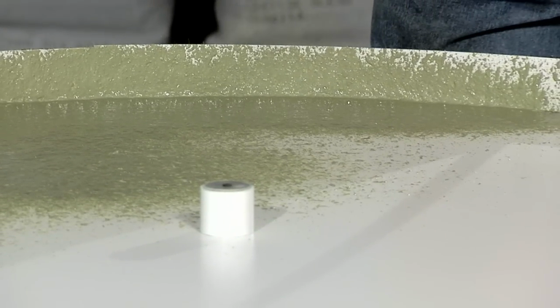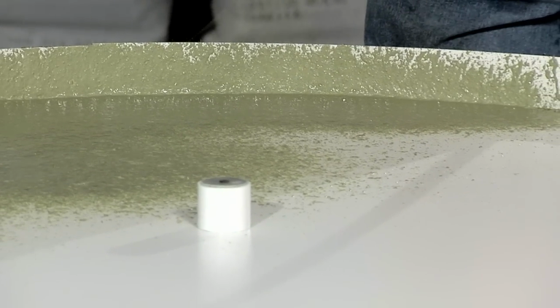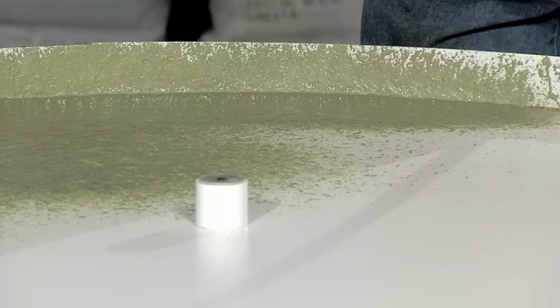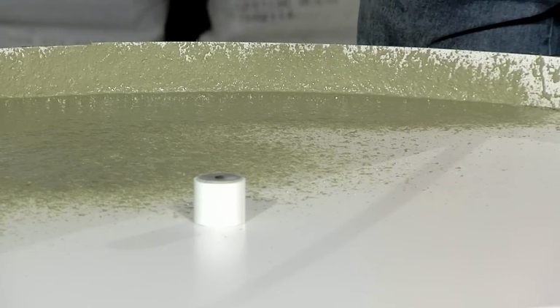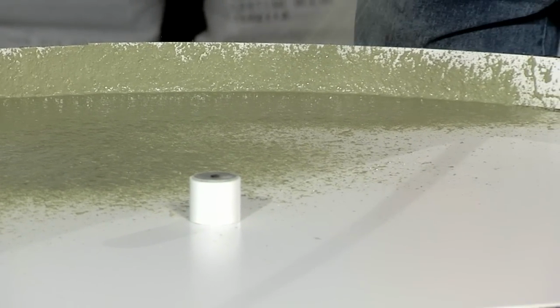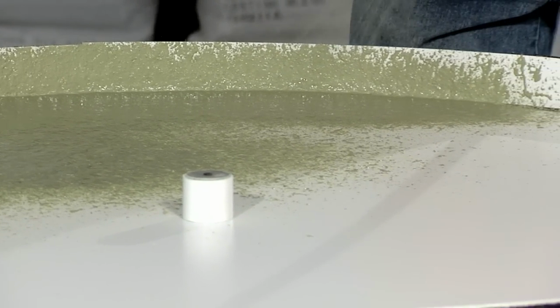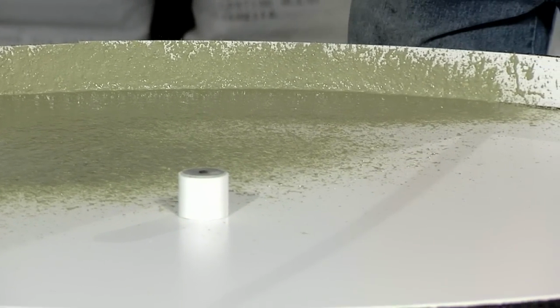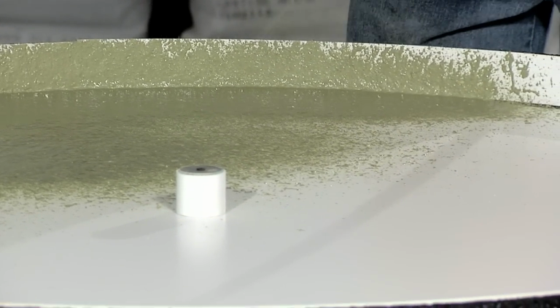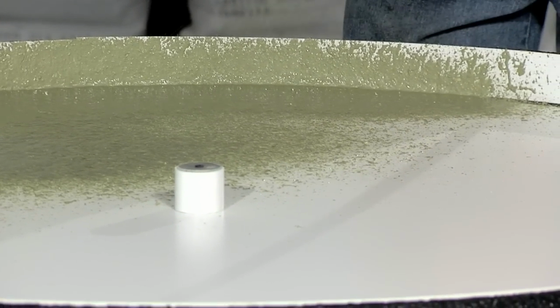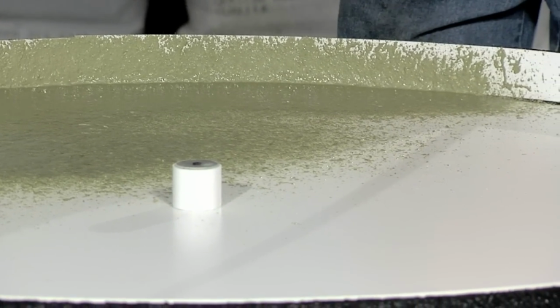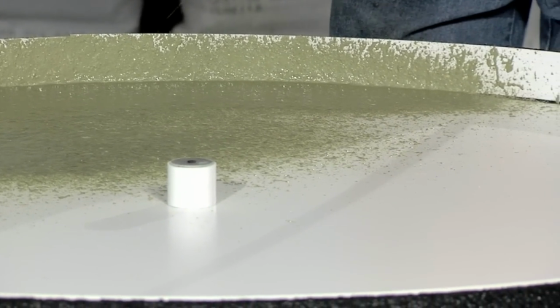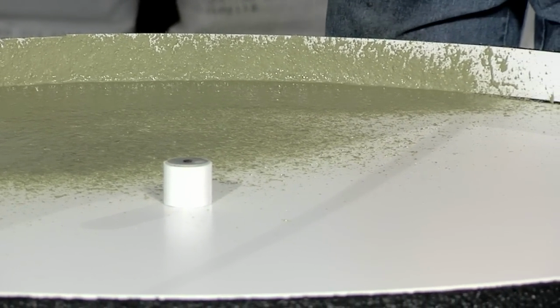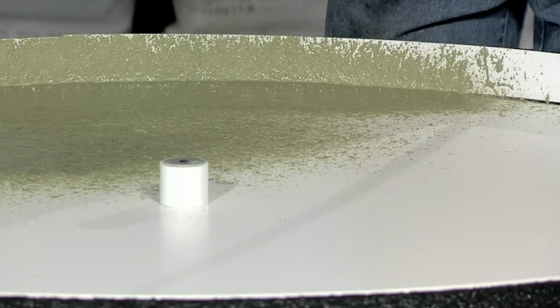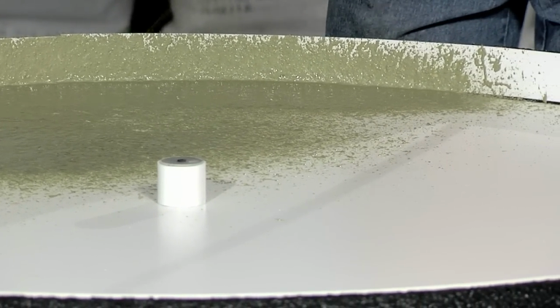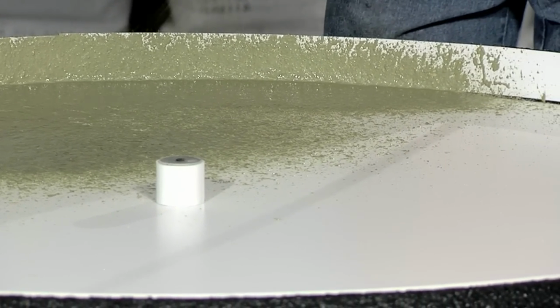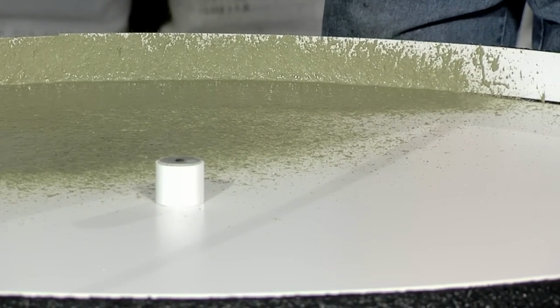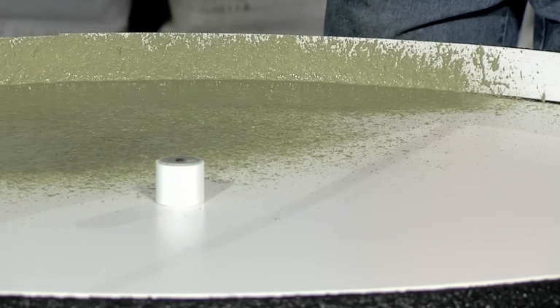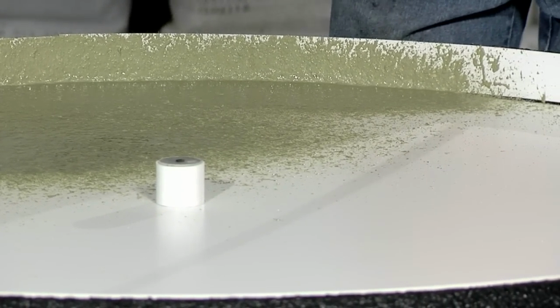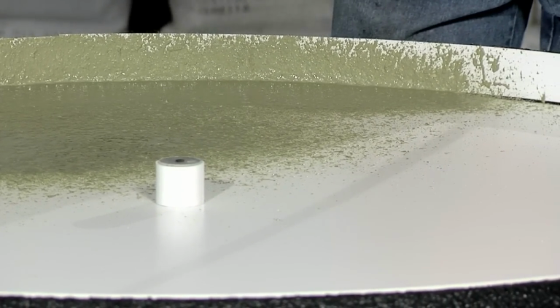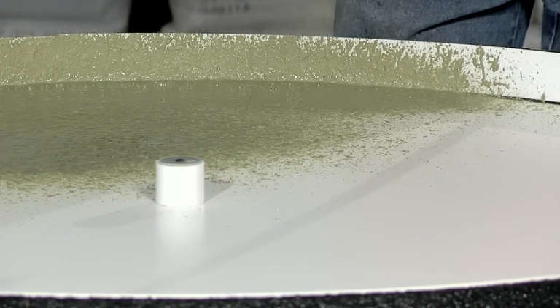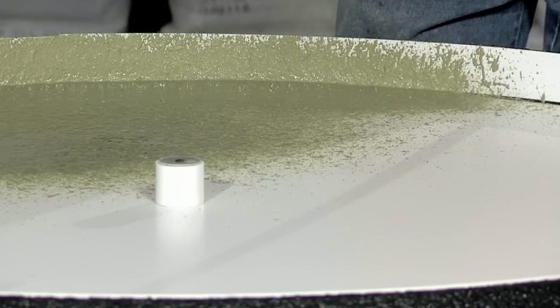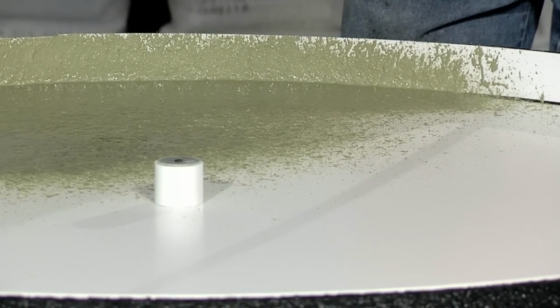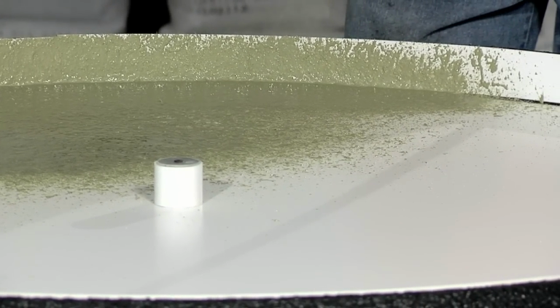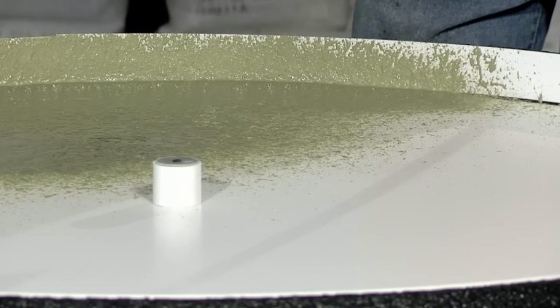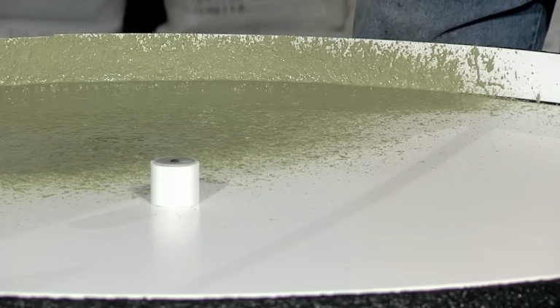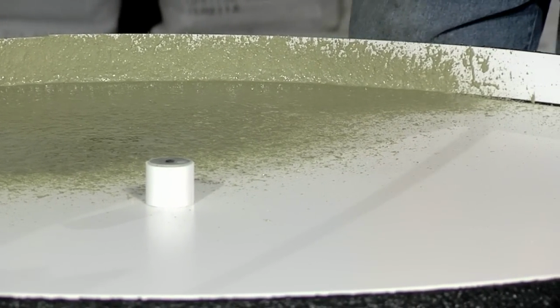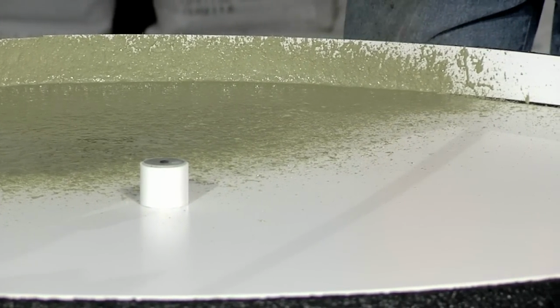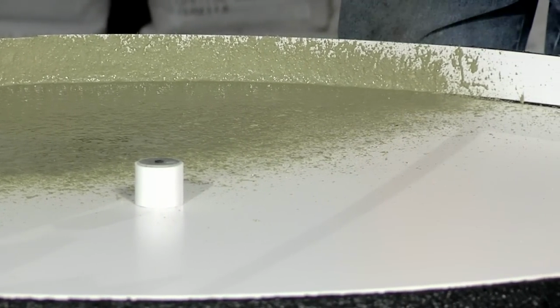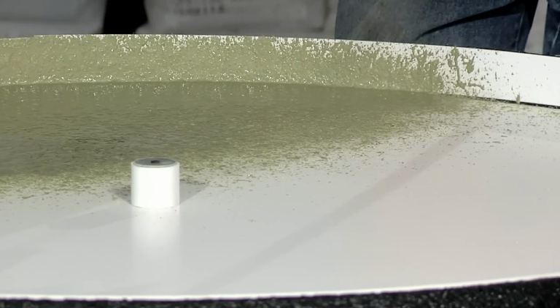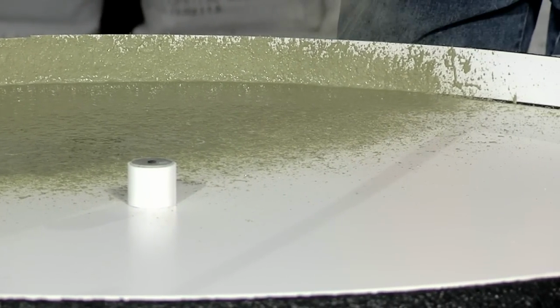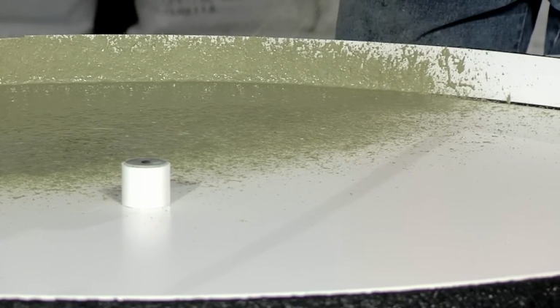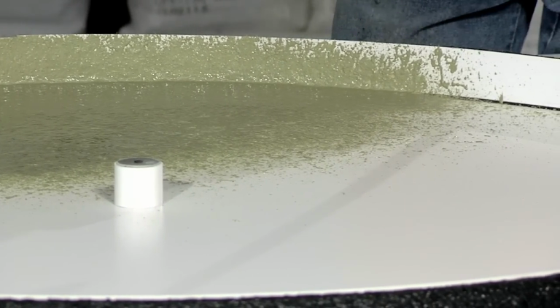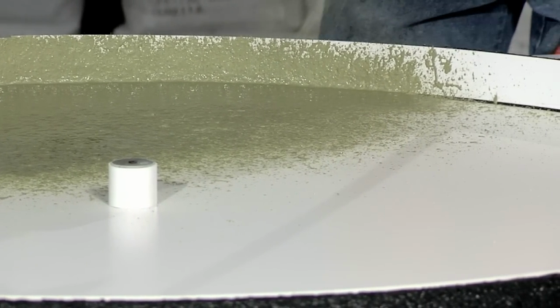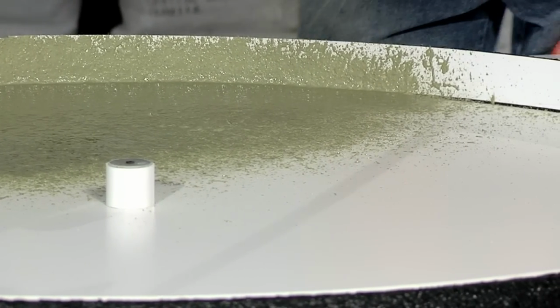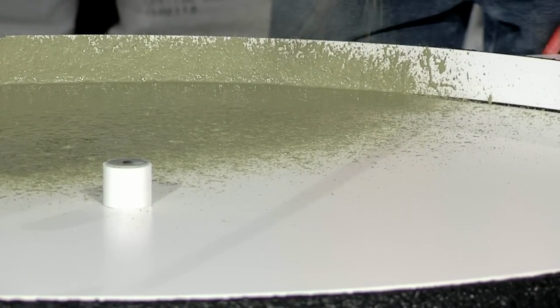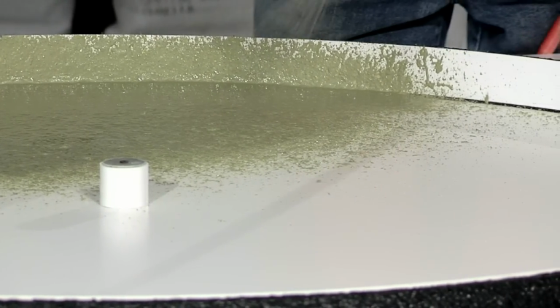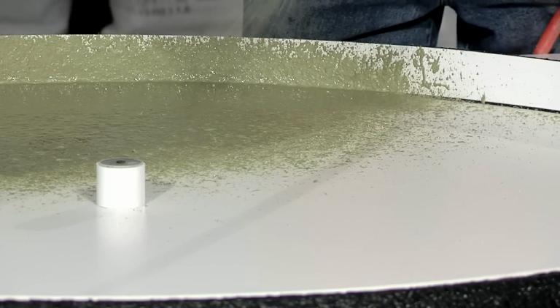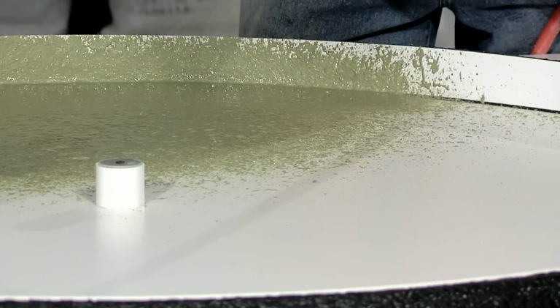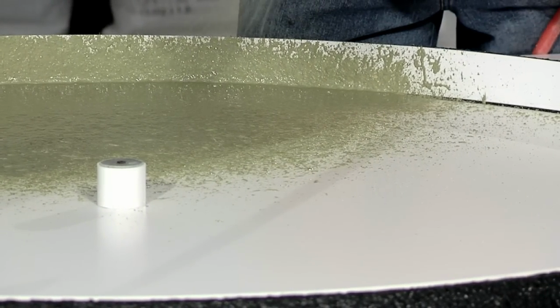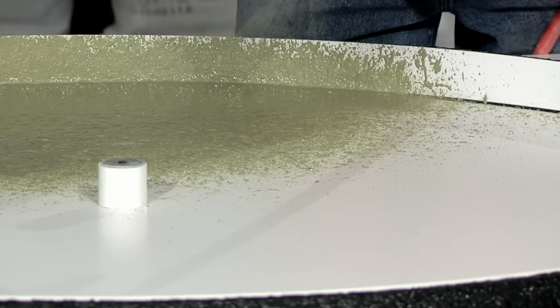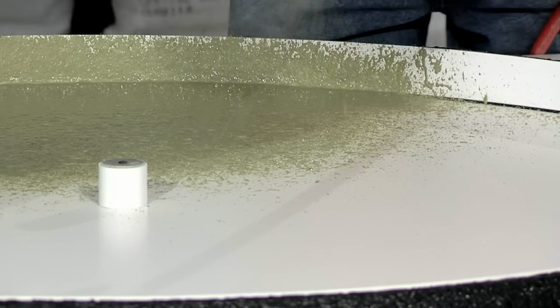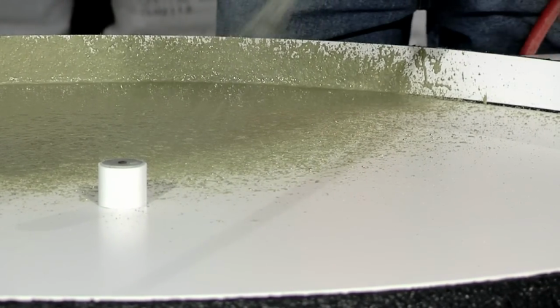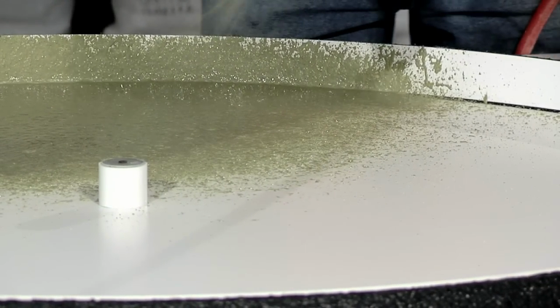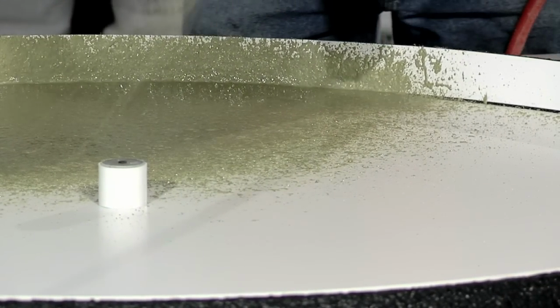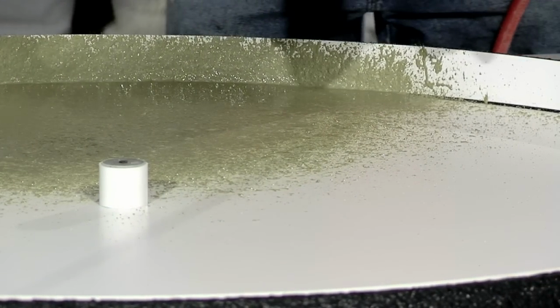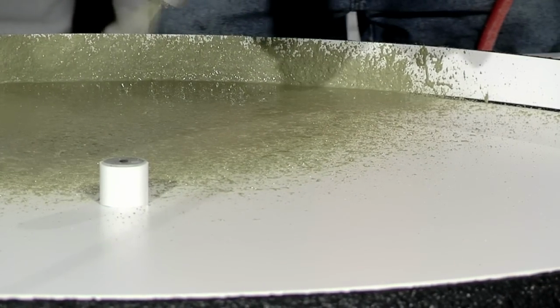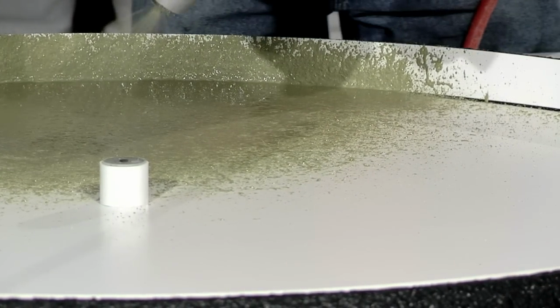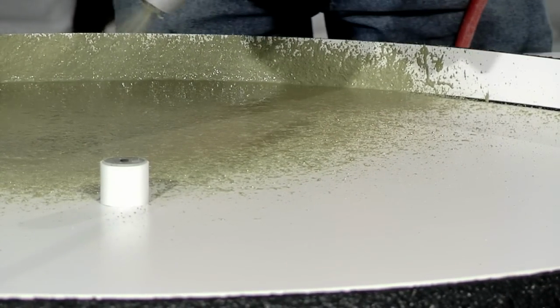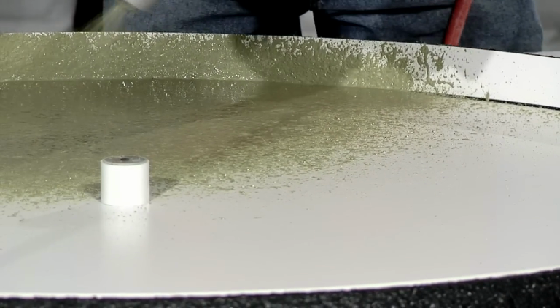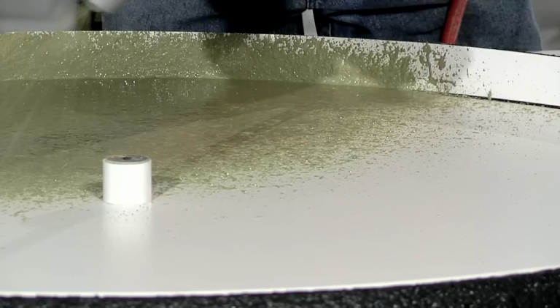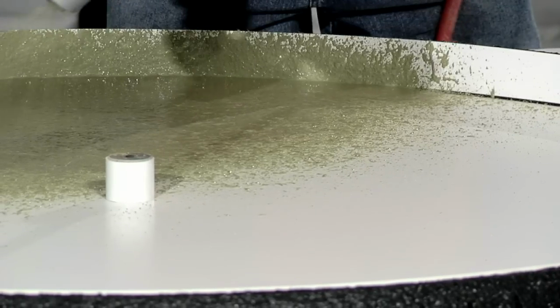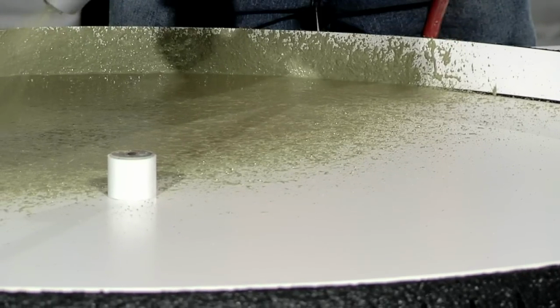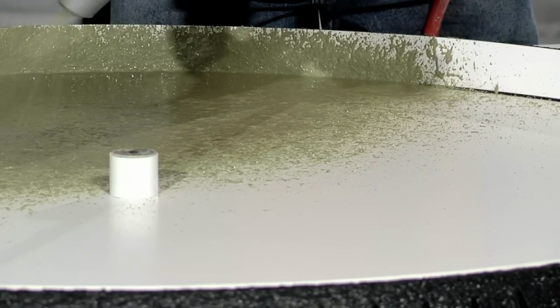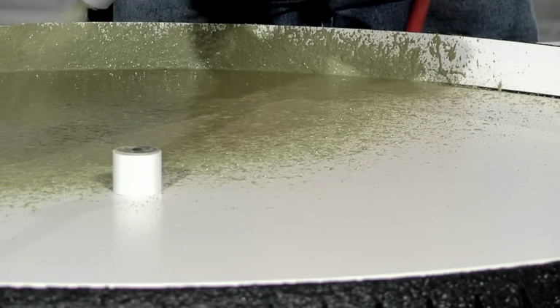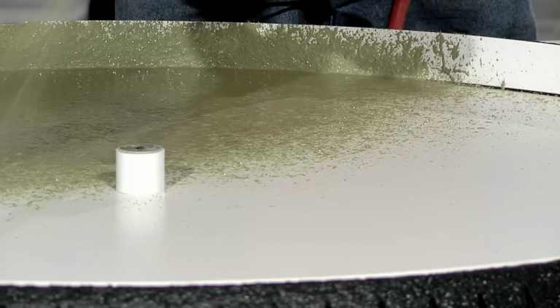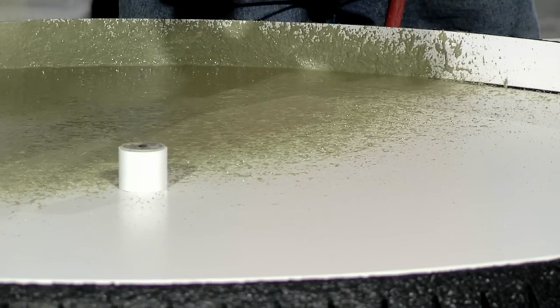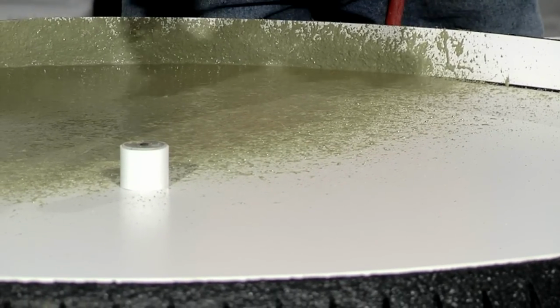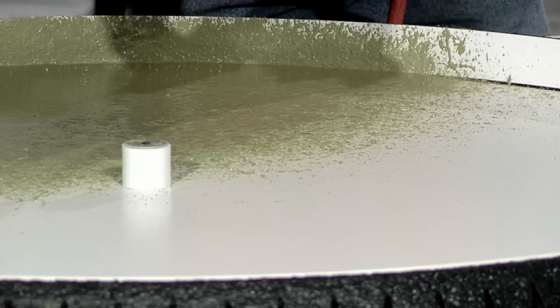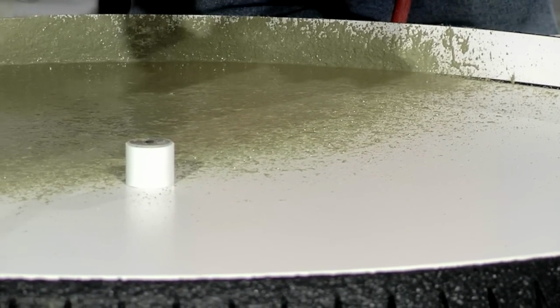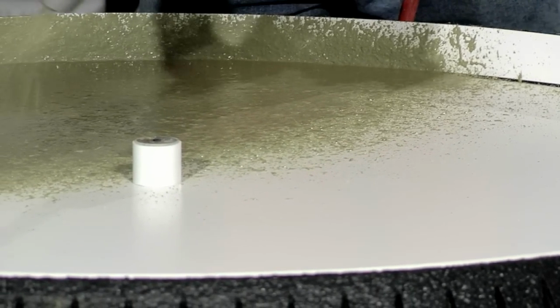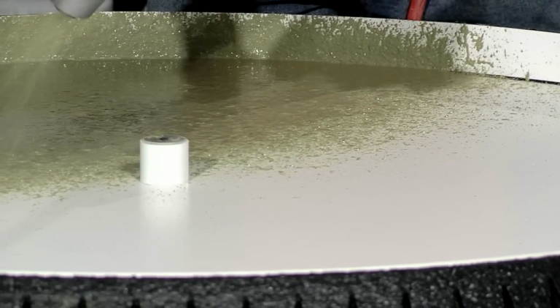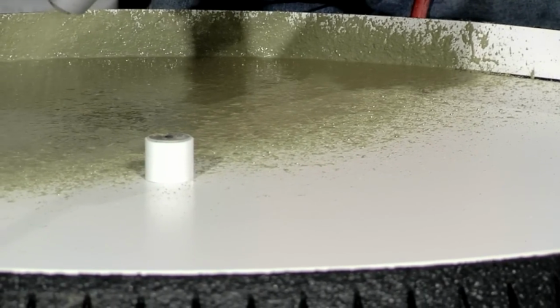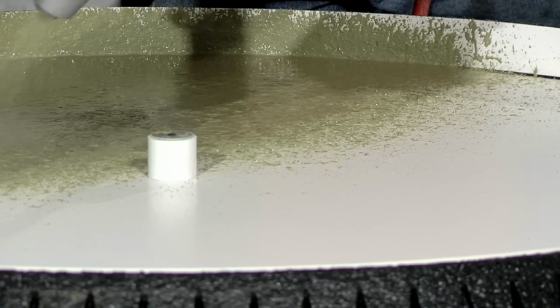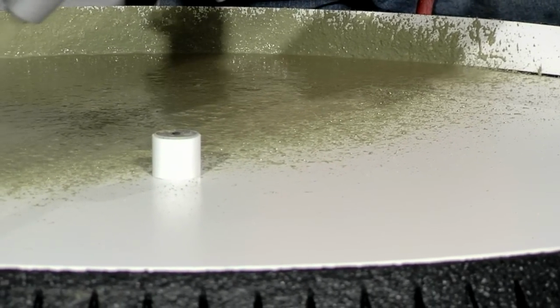So when we're spraying, you'll notice that the casting blend levels out and a lot of little air bubbles will percolate up to the surface and escape.